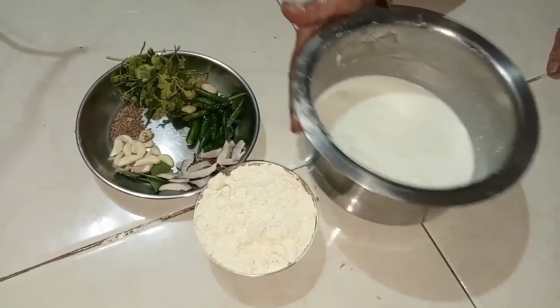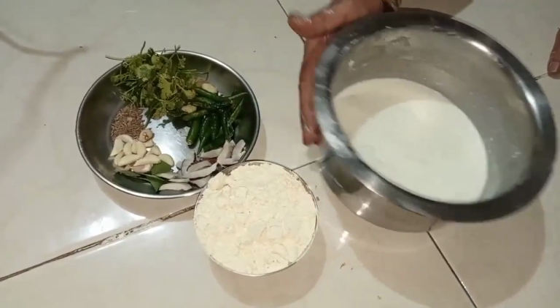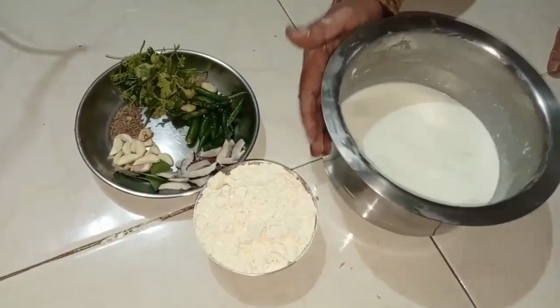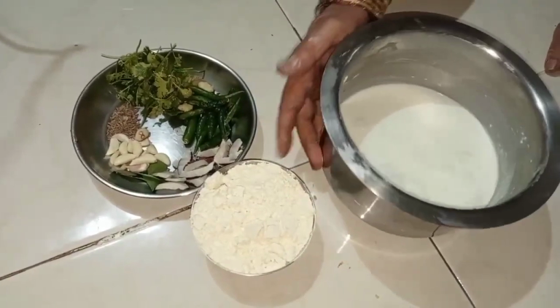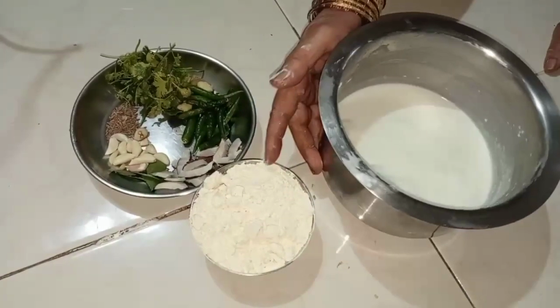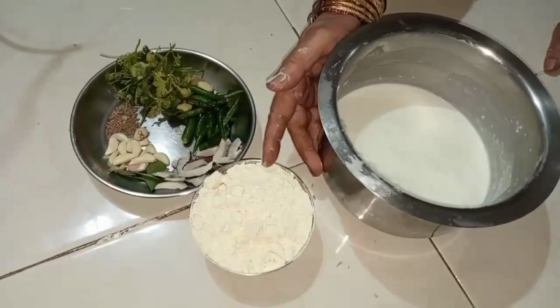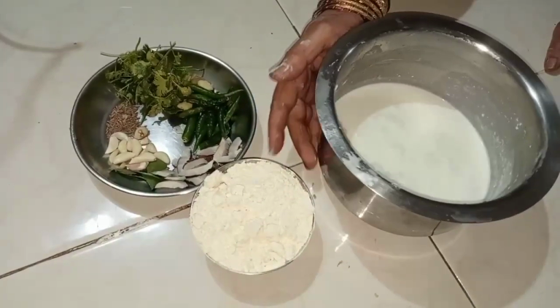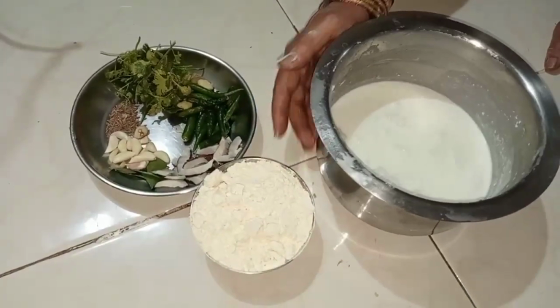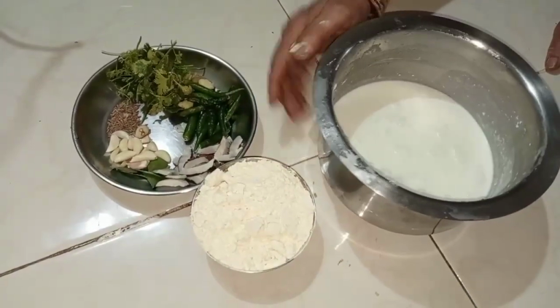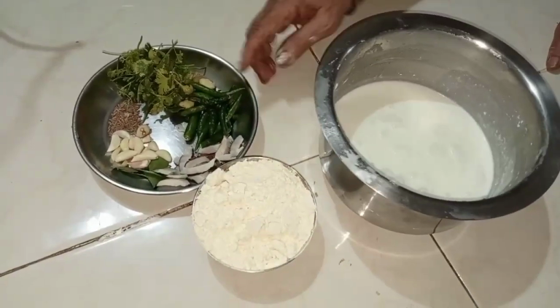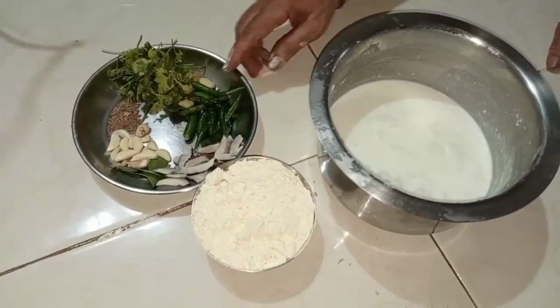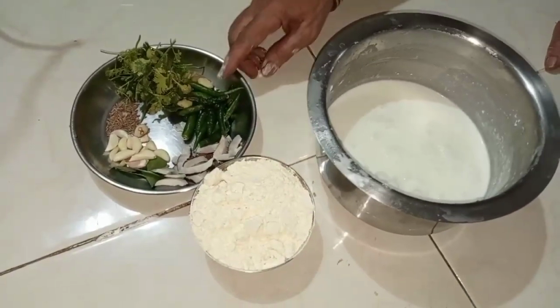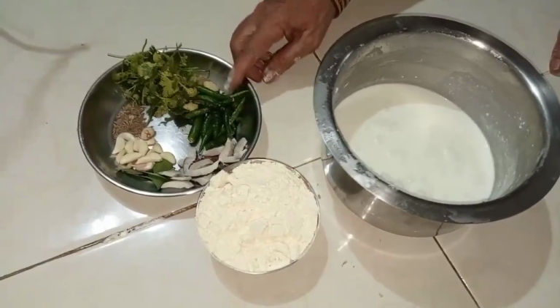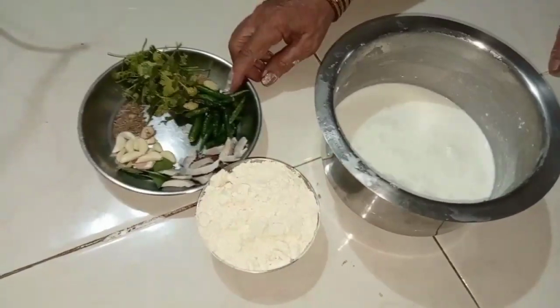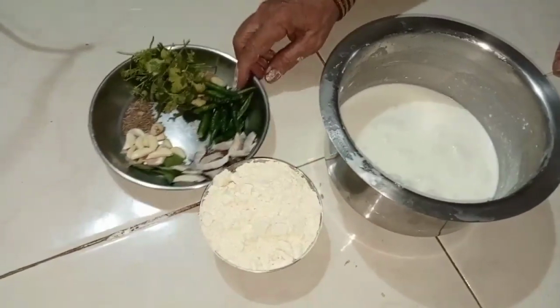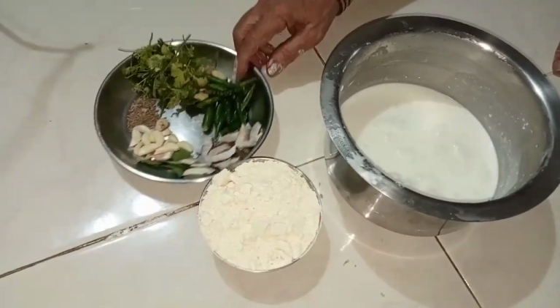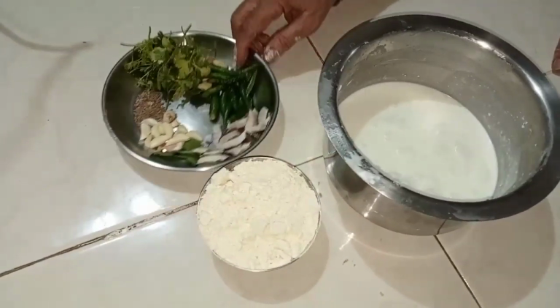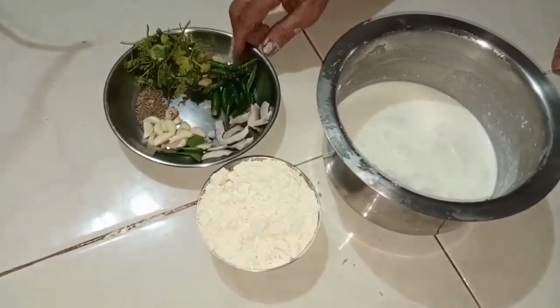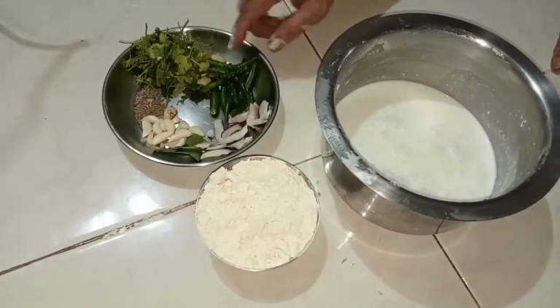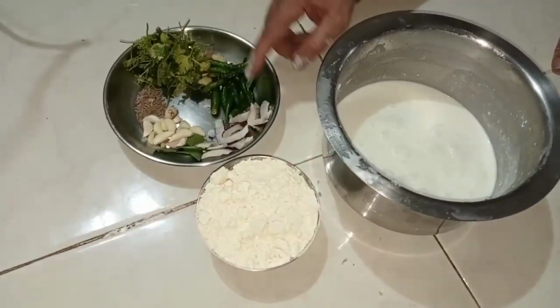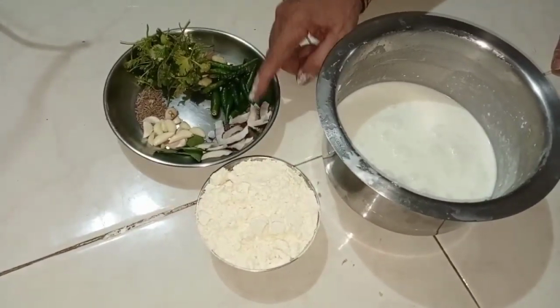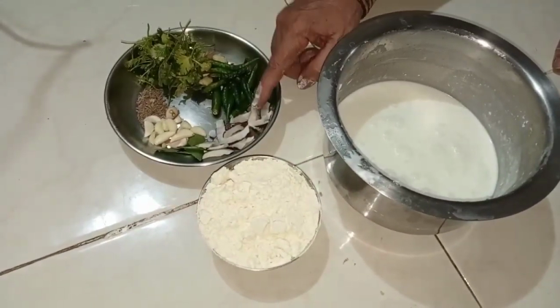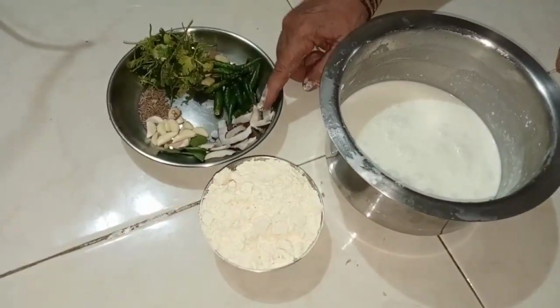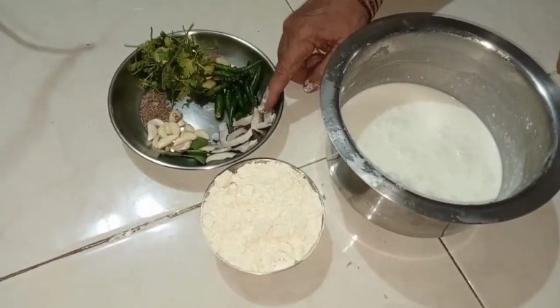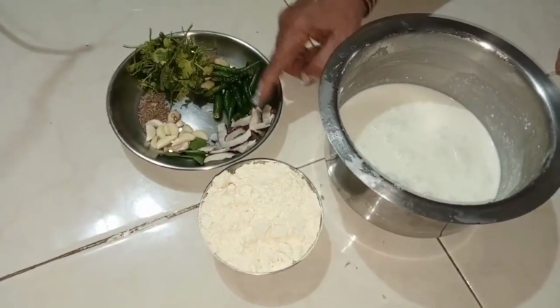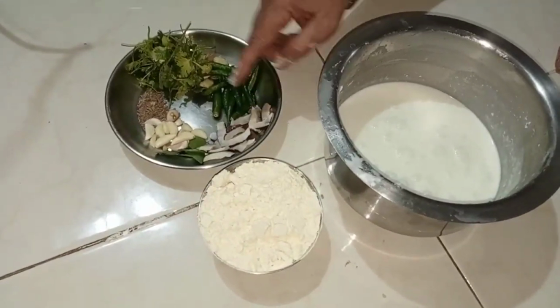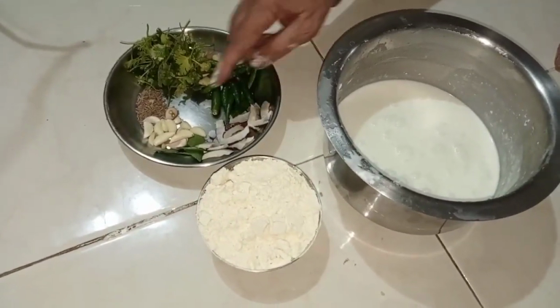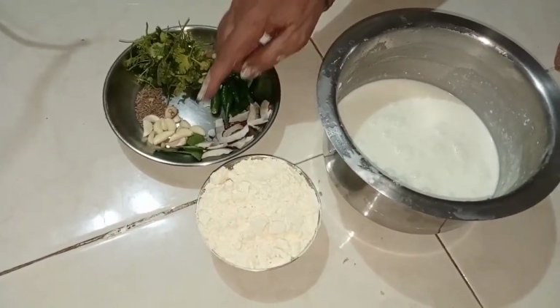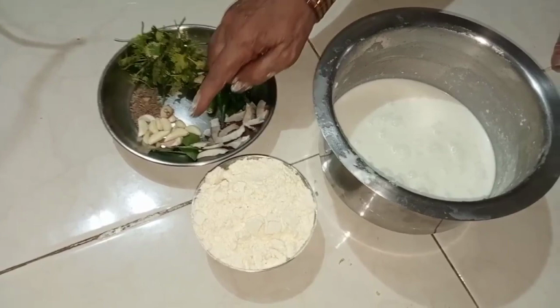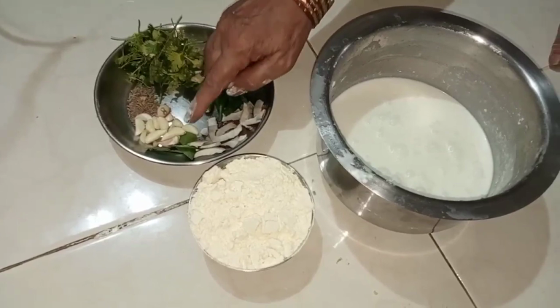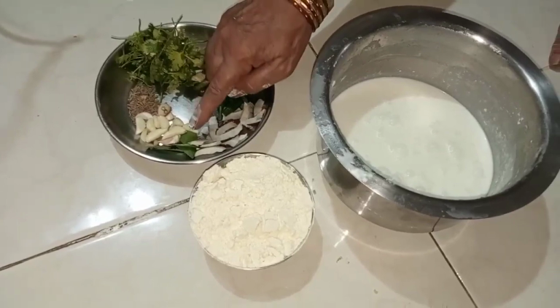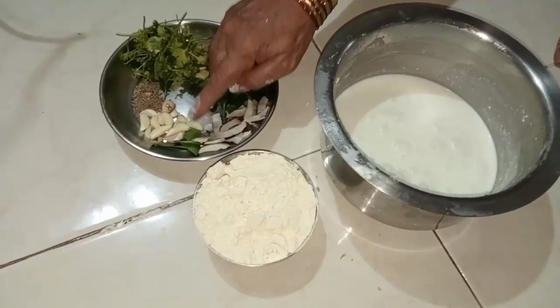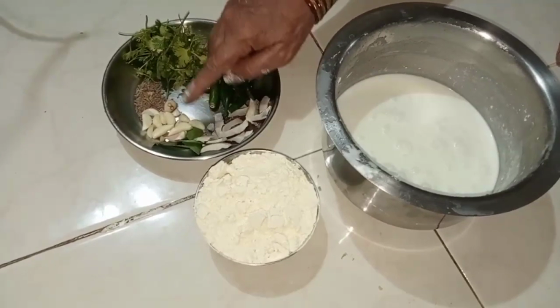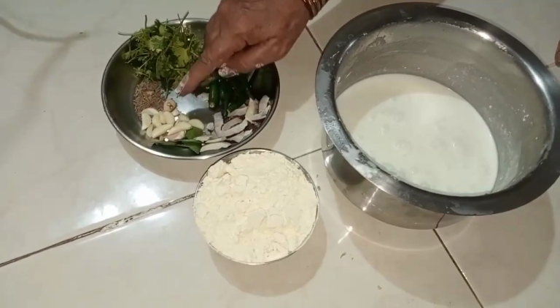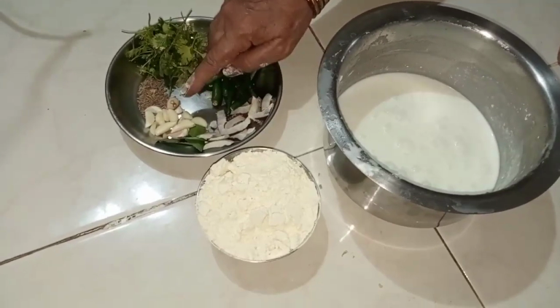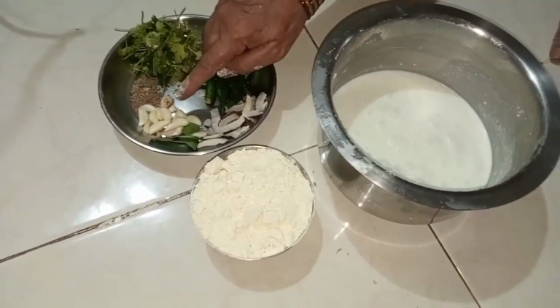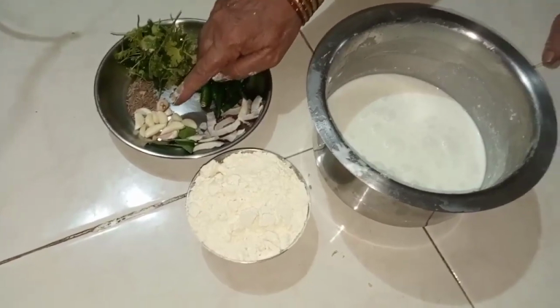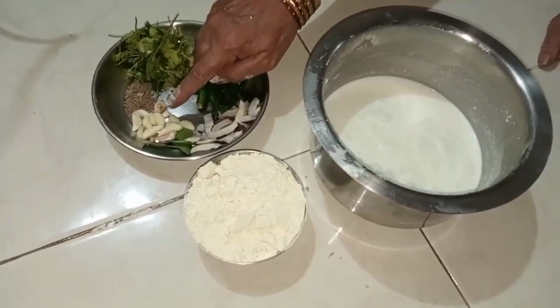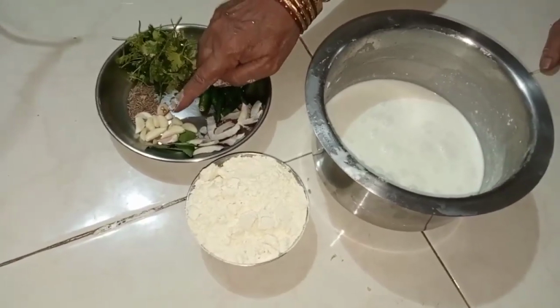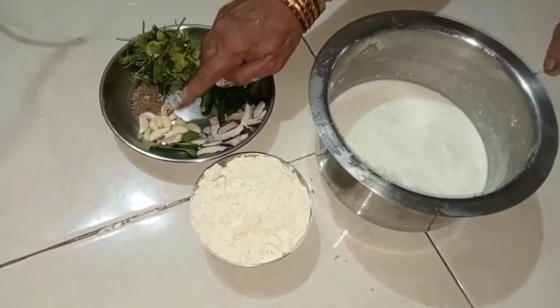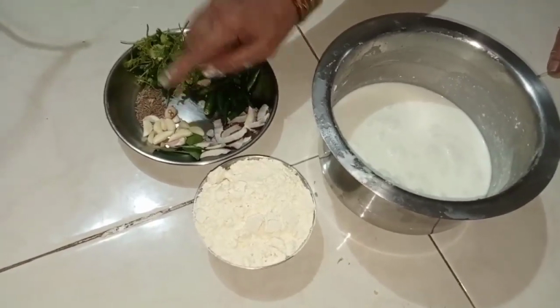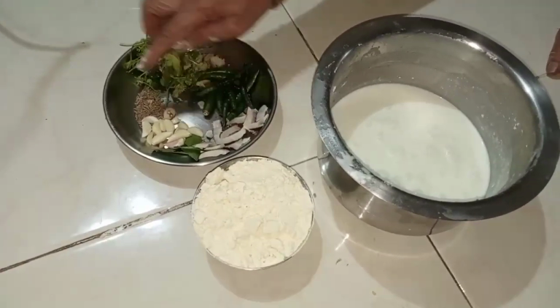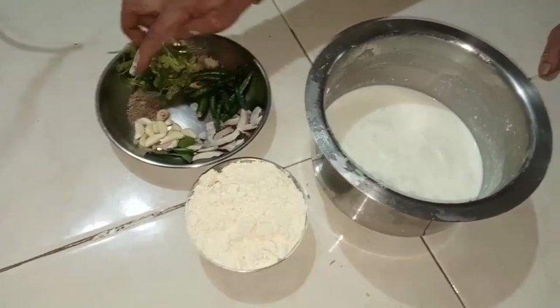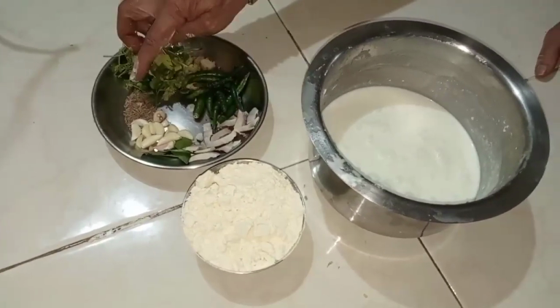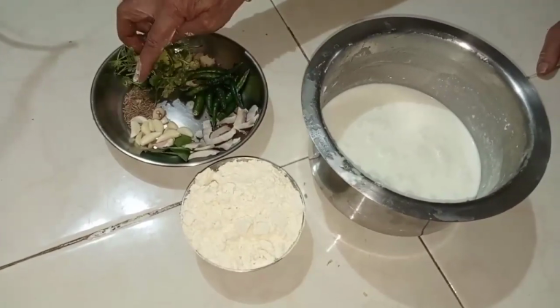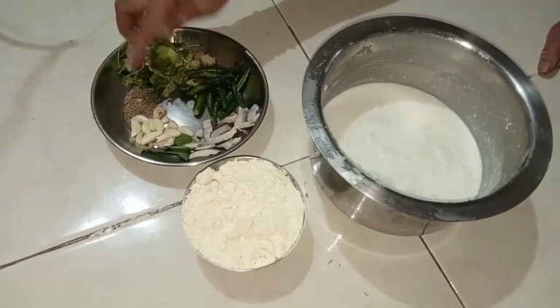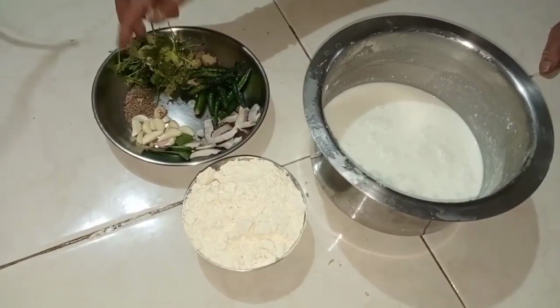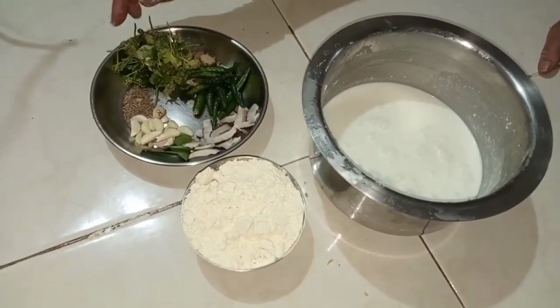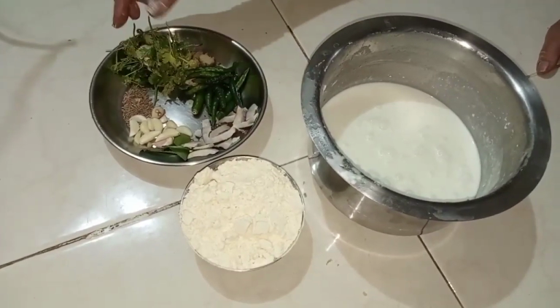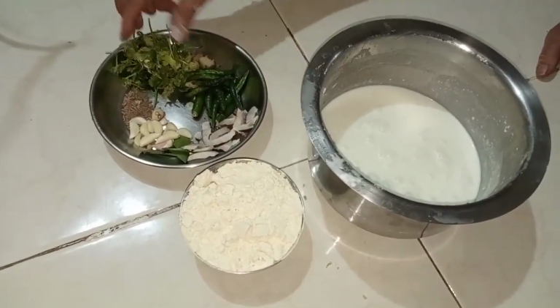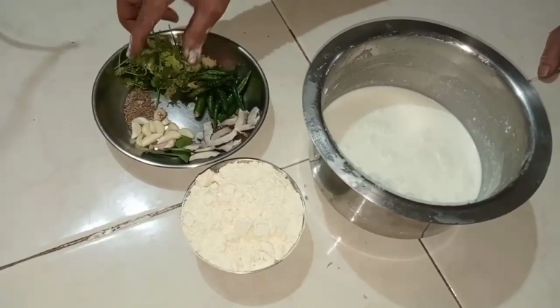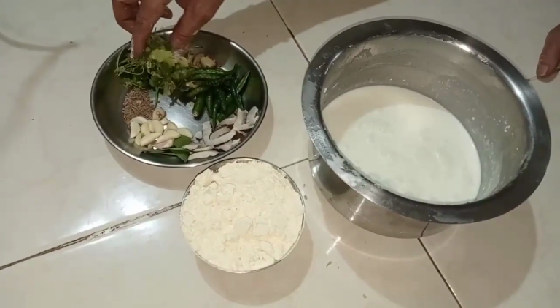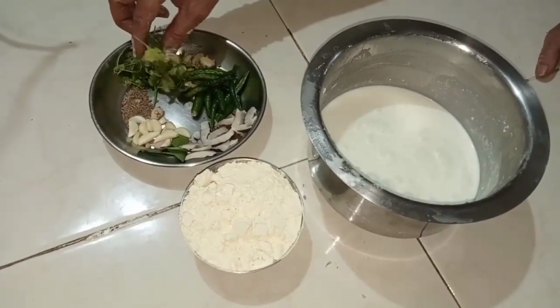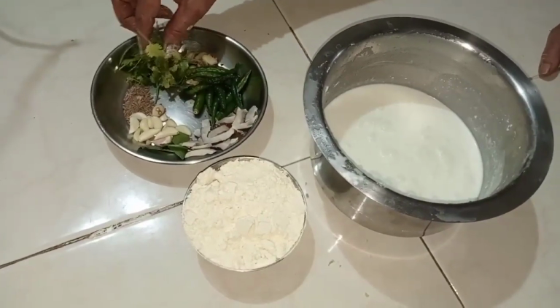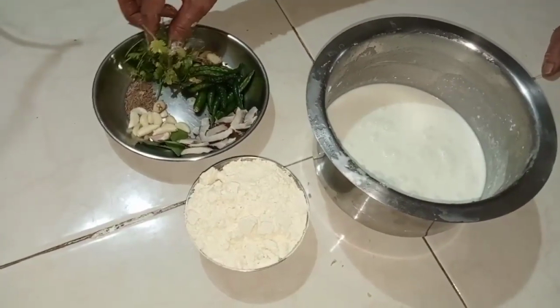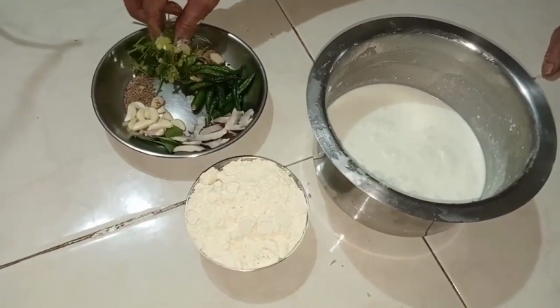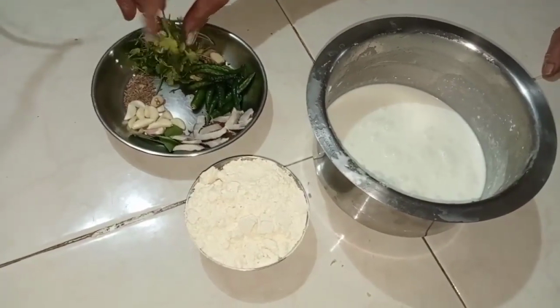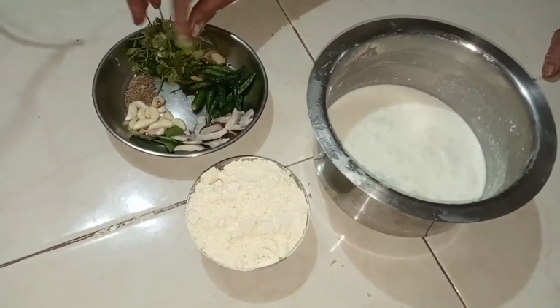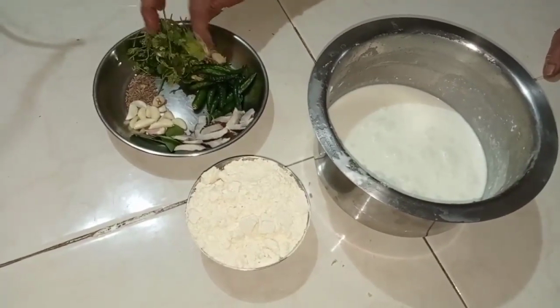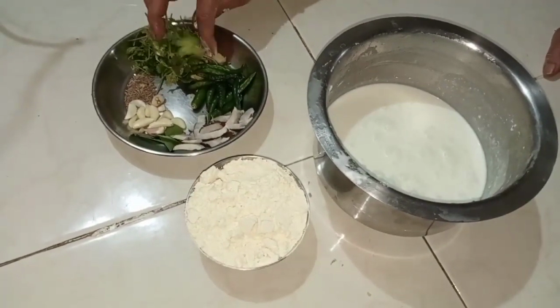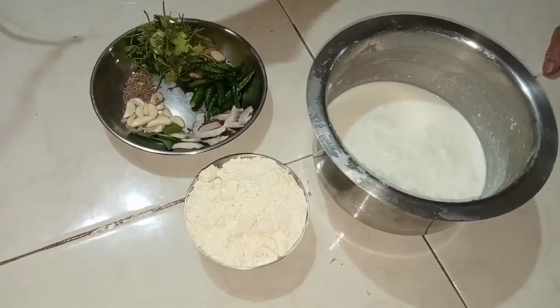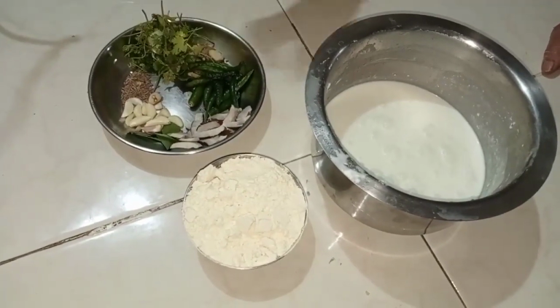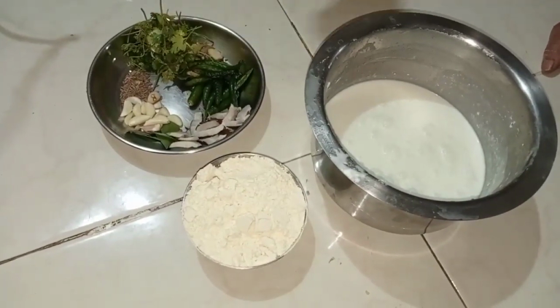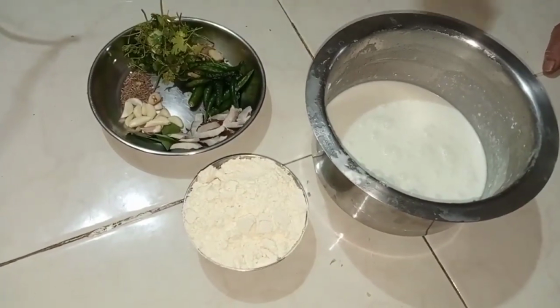Lemon oil, Mircho, Kobra, Kadi Patta, Lashun, Jira, Kotimil, Alar.